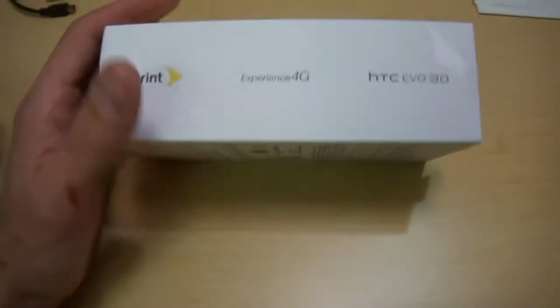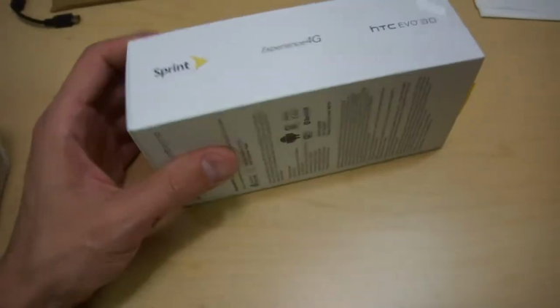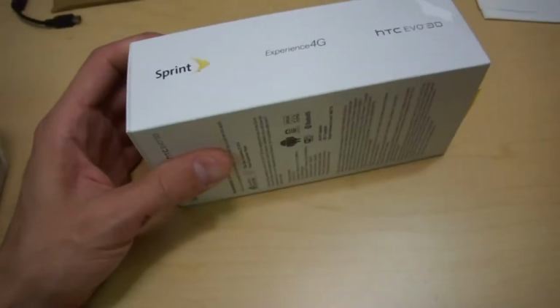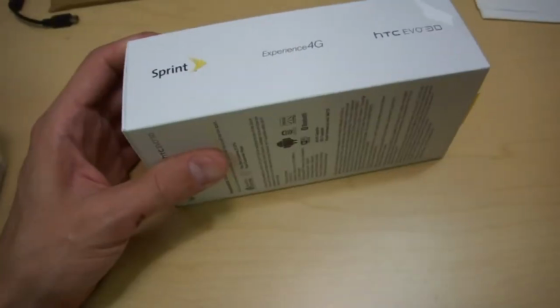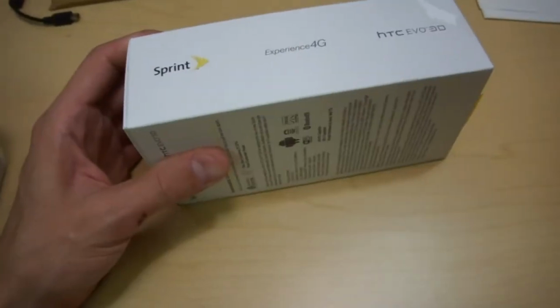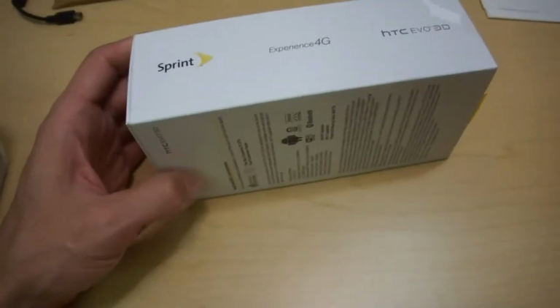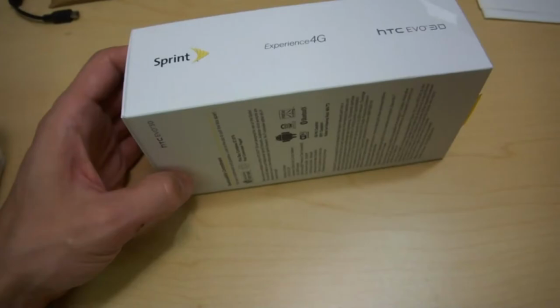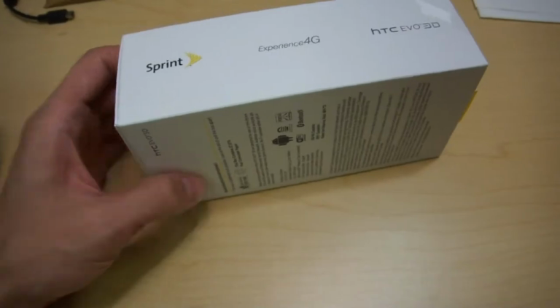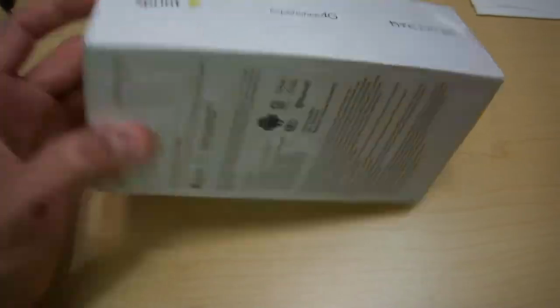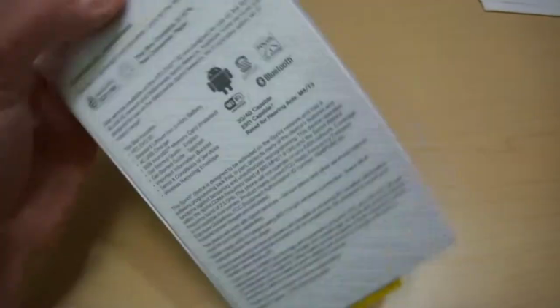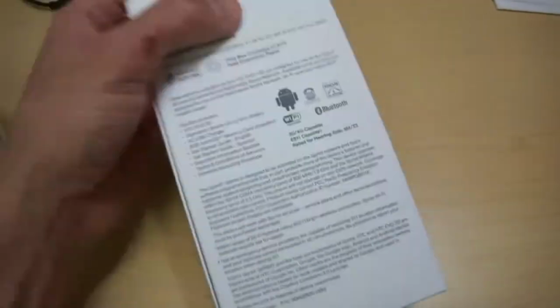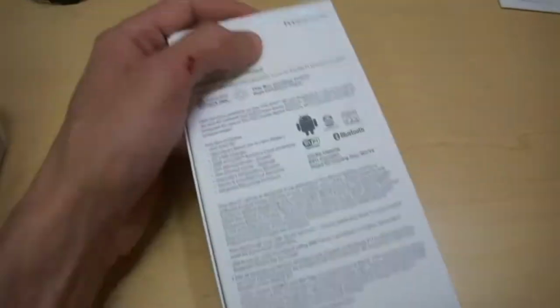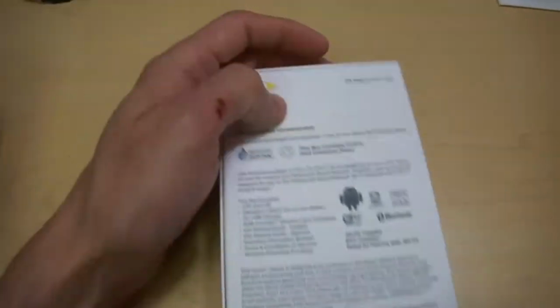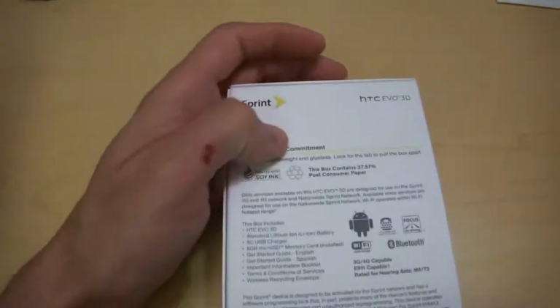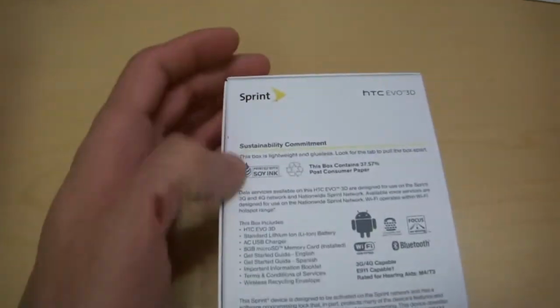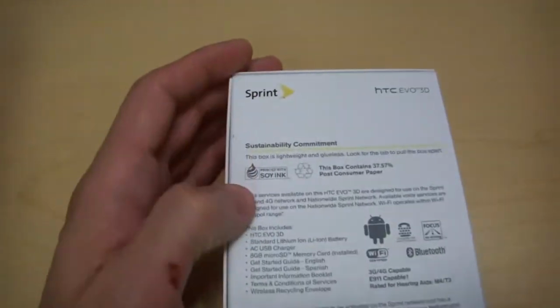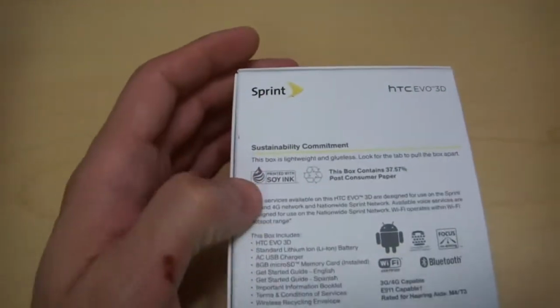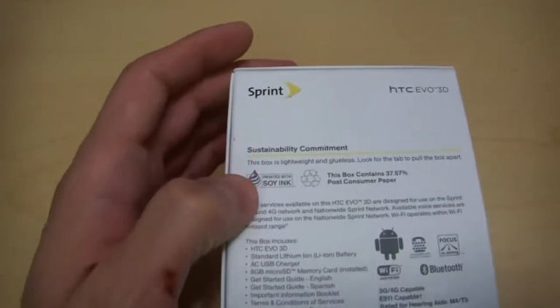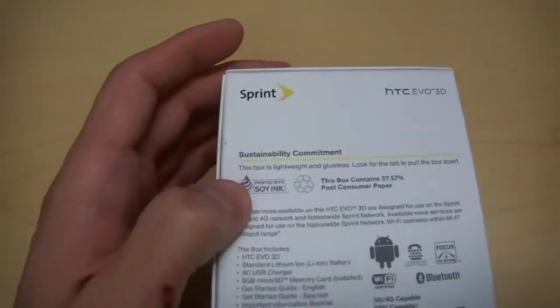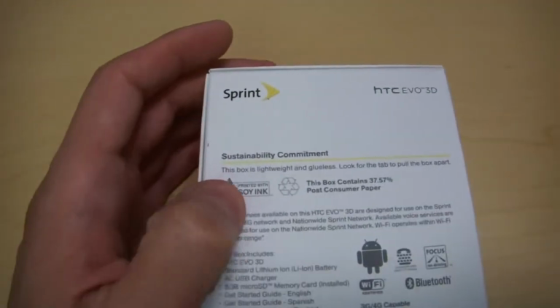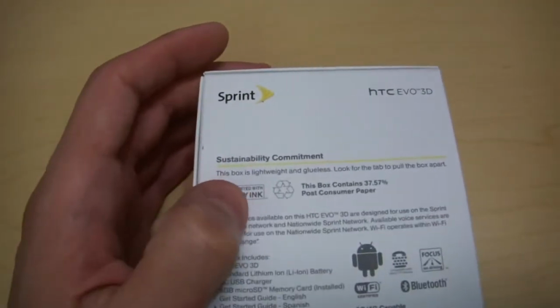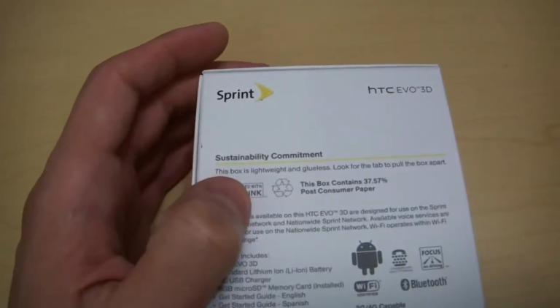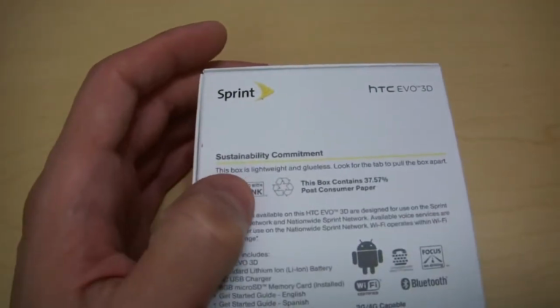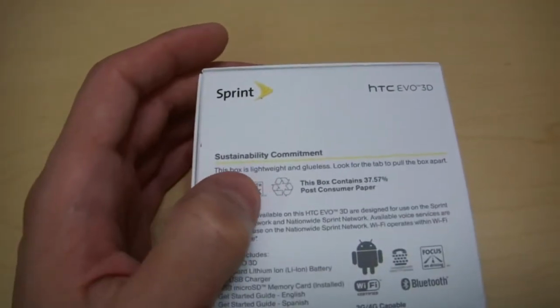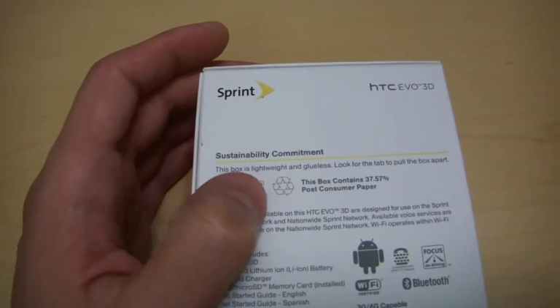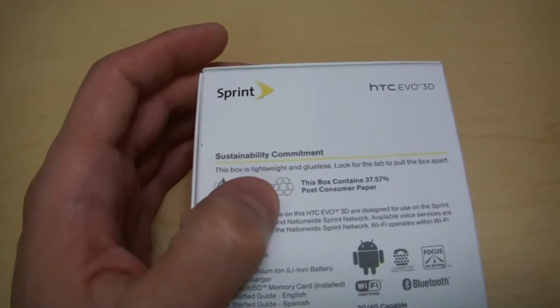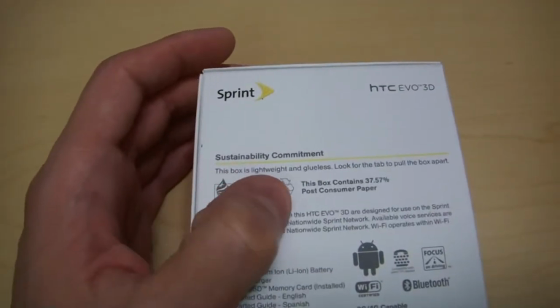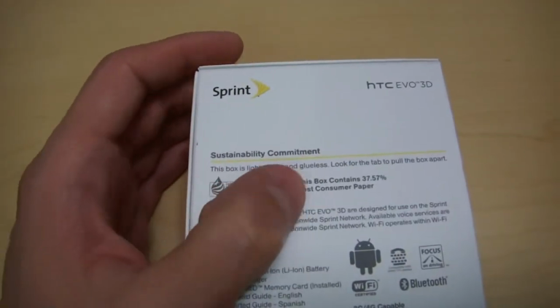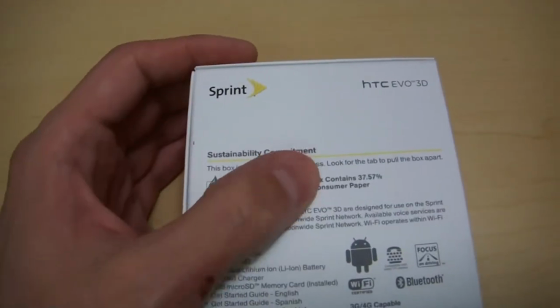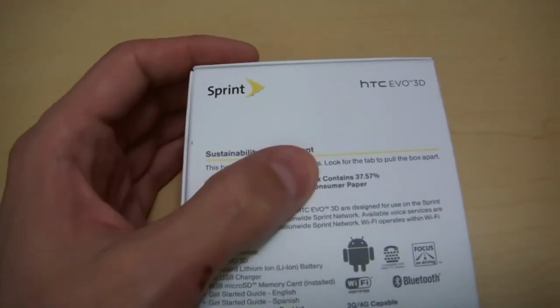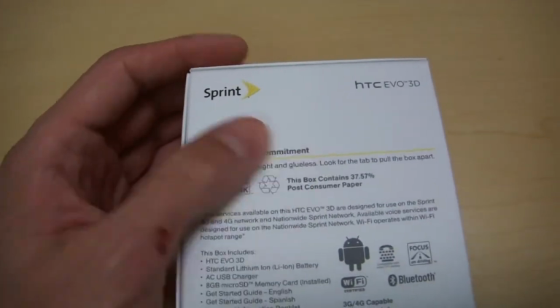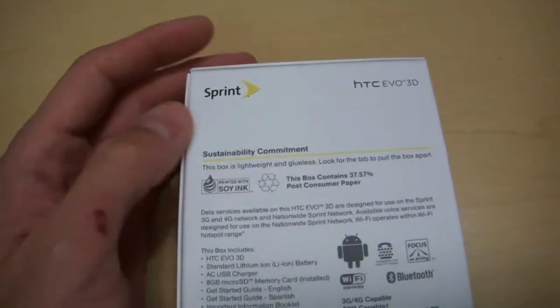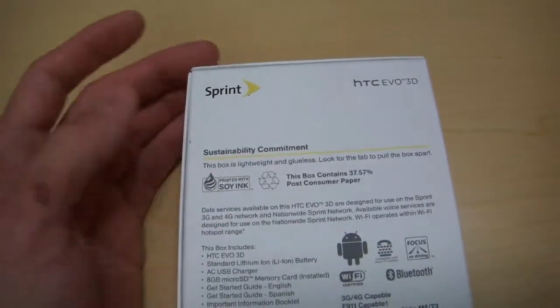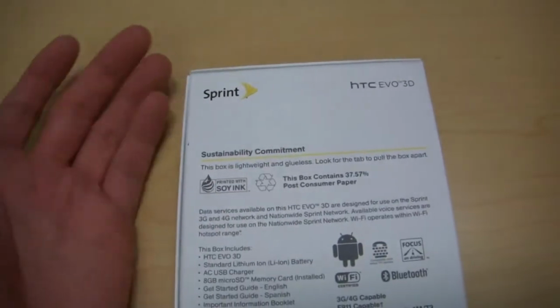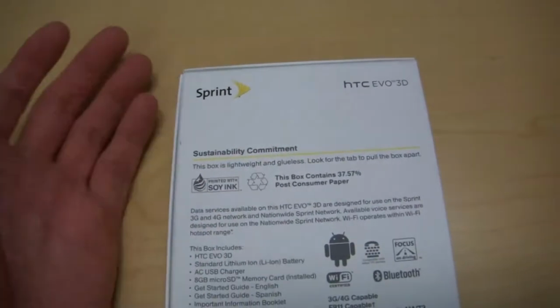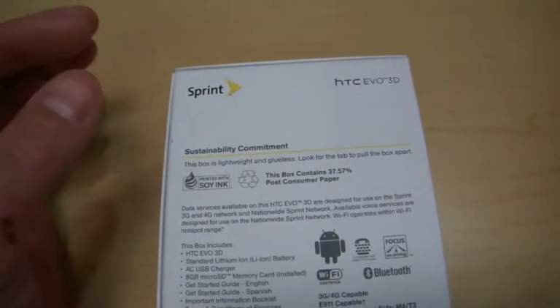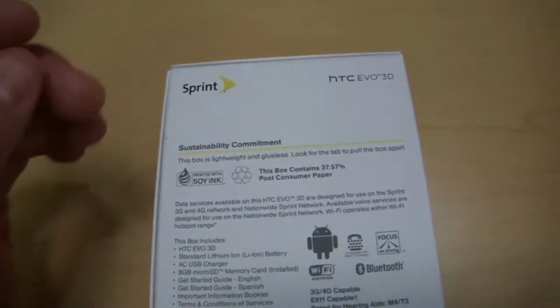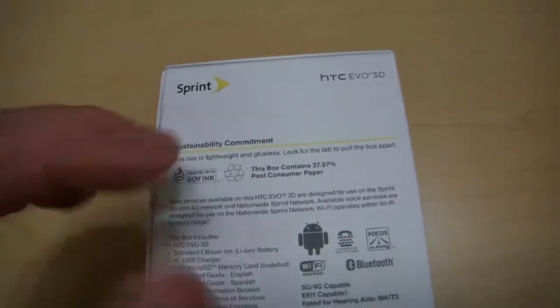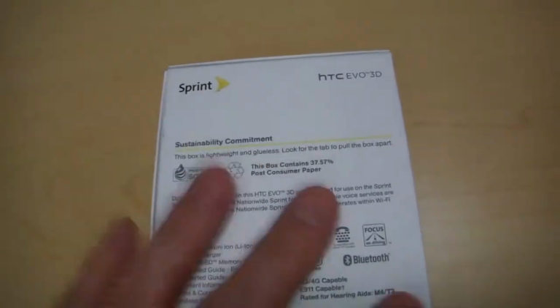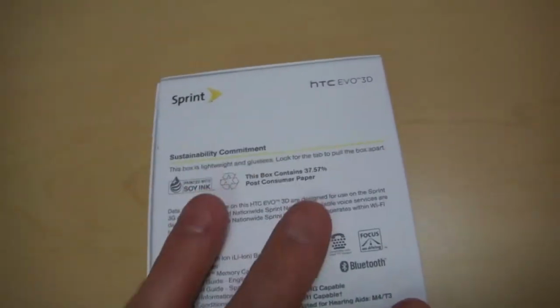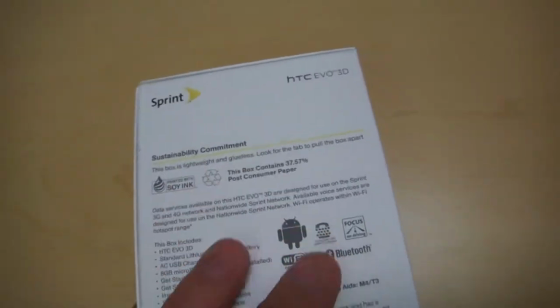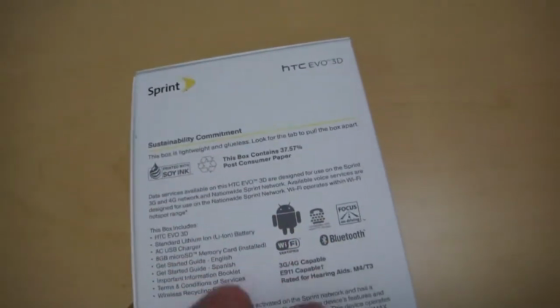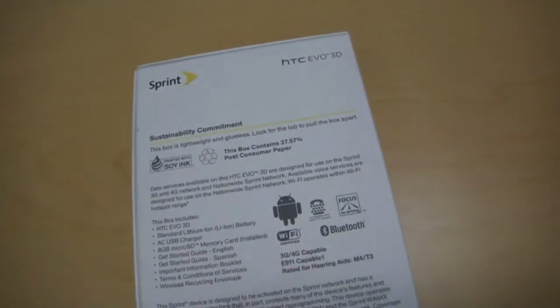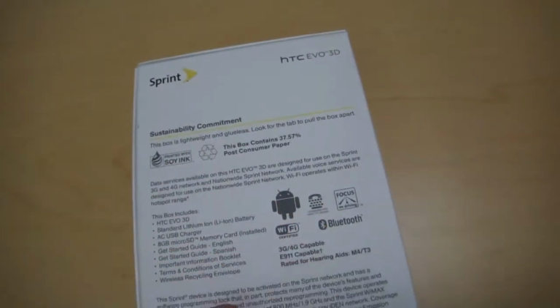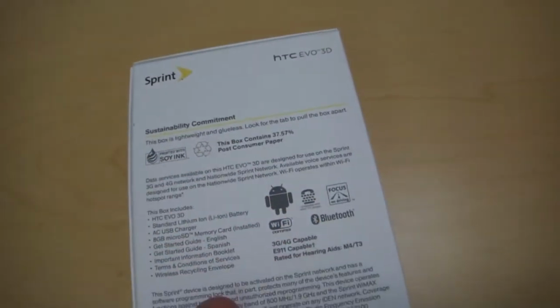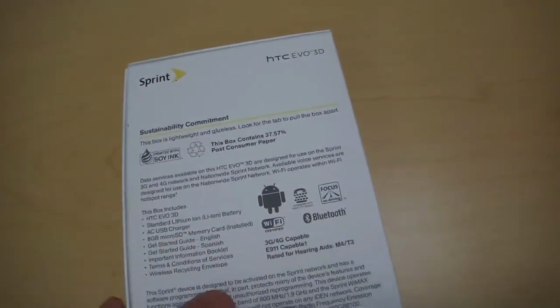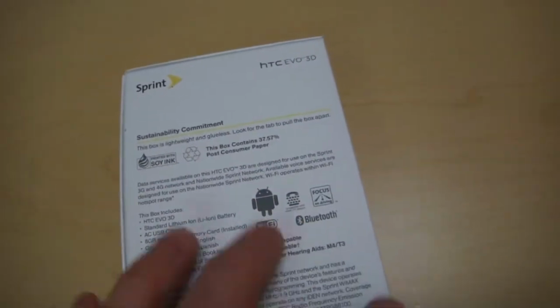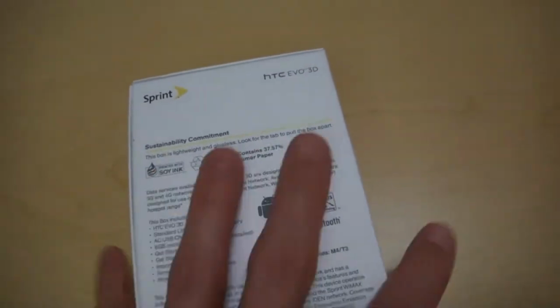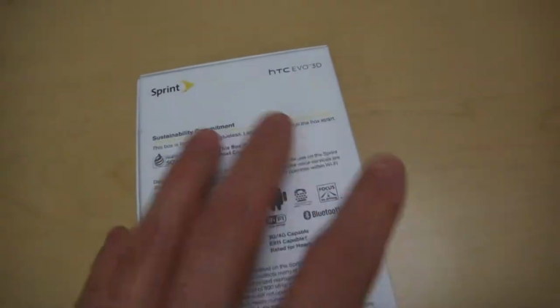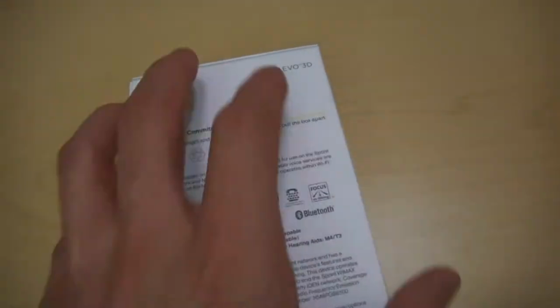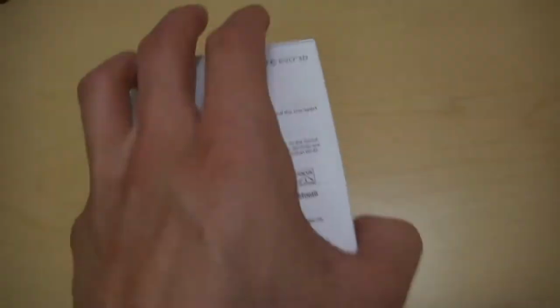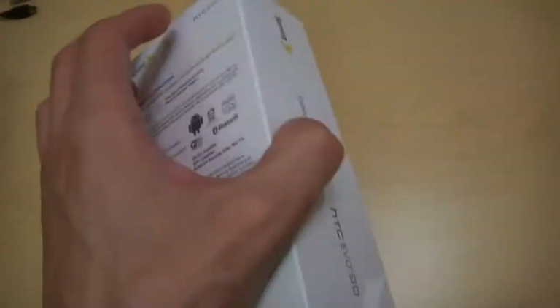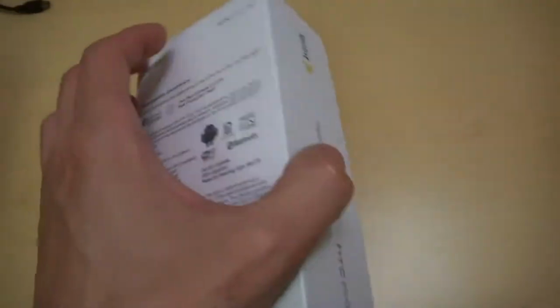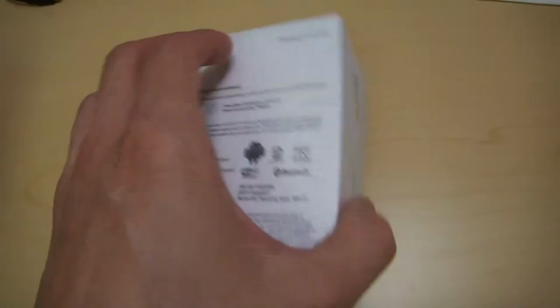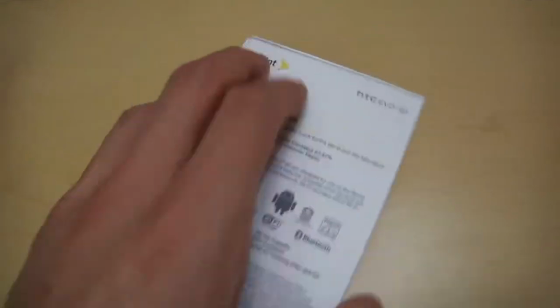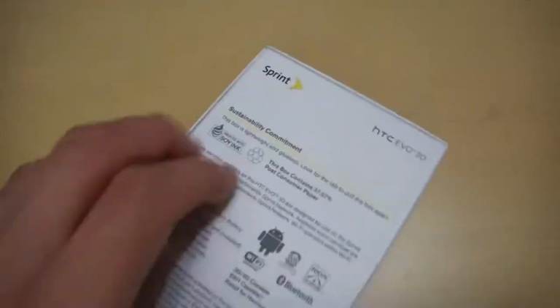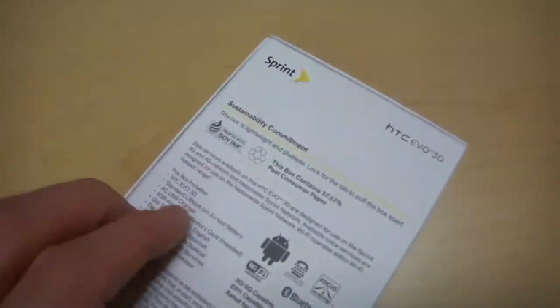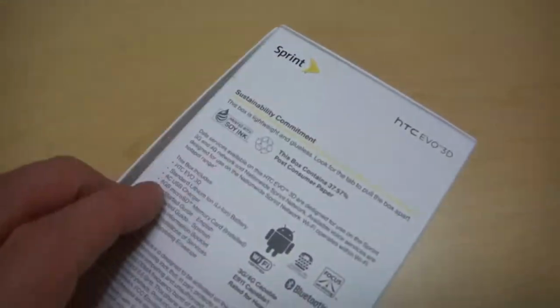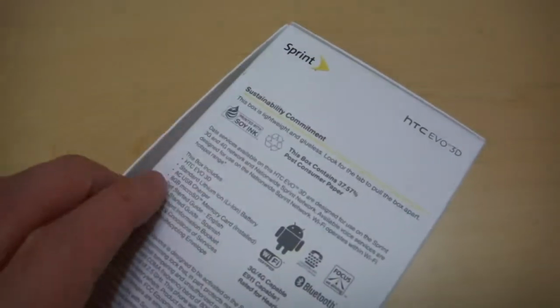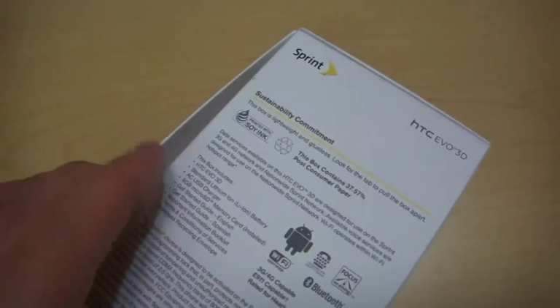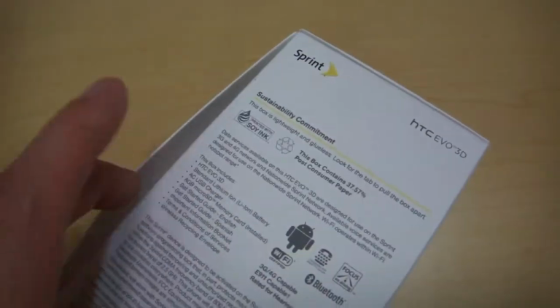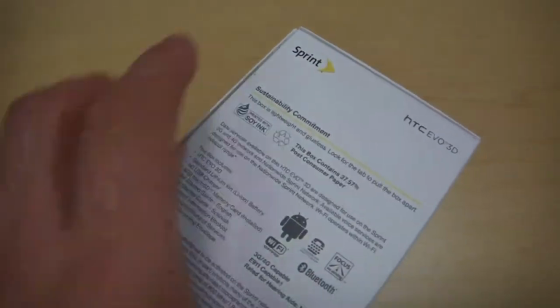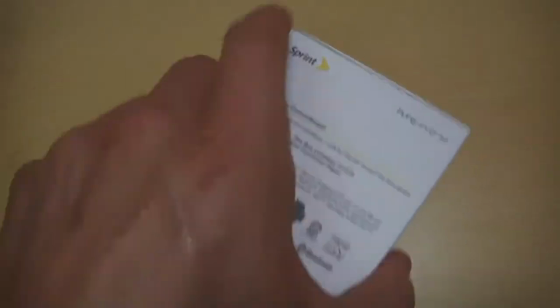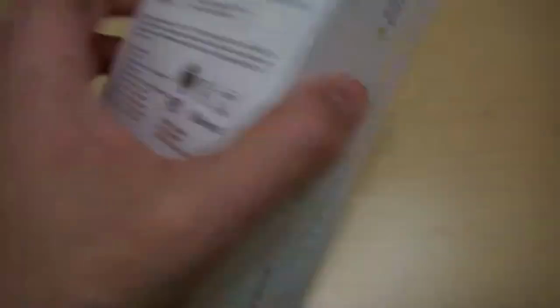This is actually an eco-friendly box — as they even say, it's lightweight and glueless, so it is one of their eco-friendly box lines.